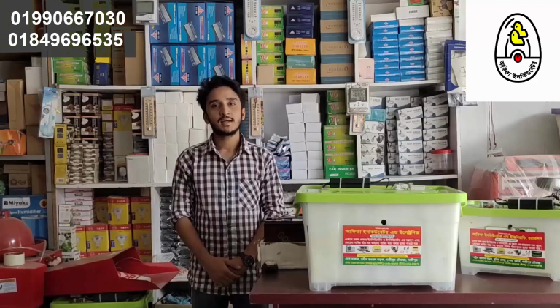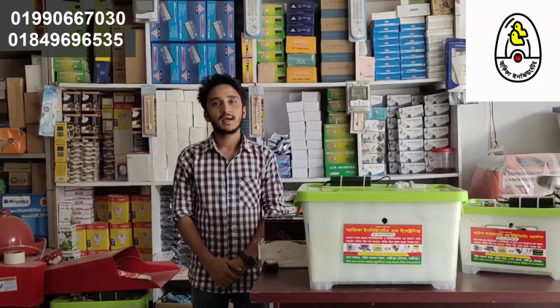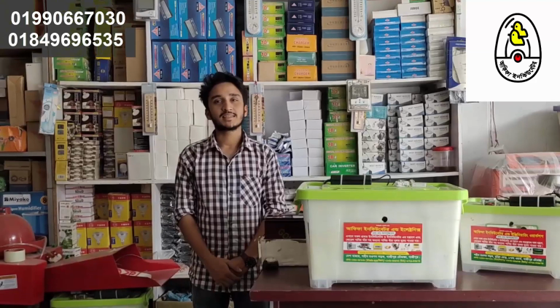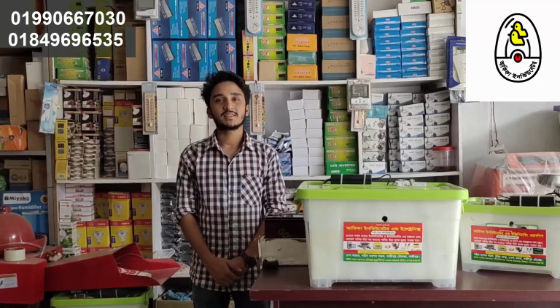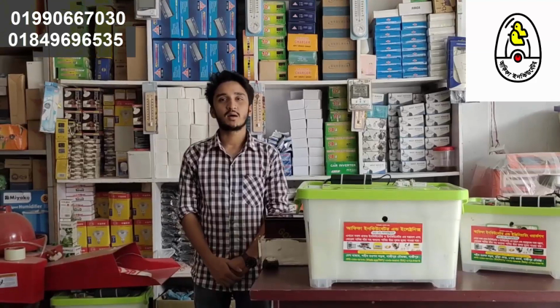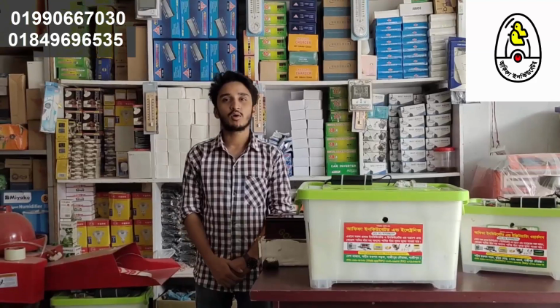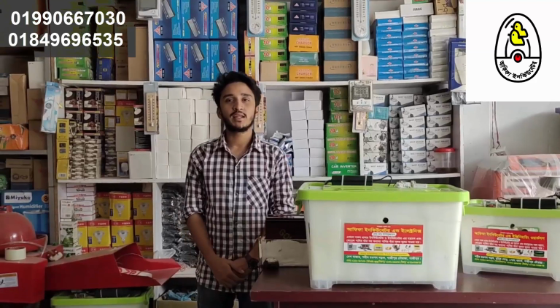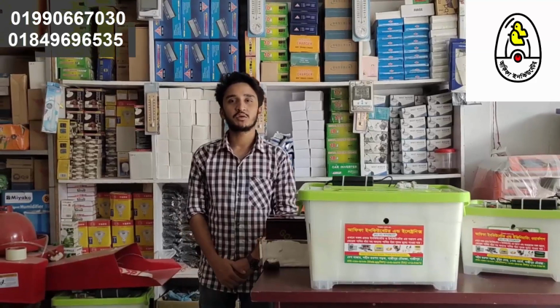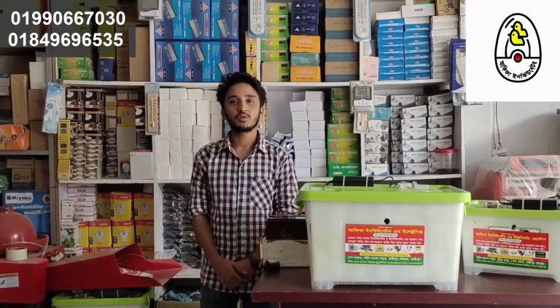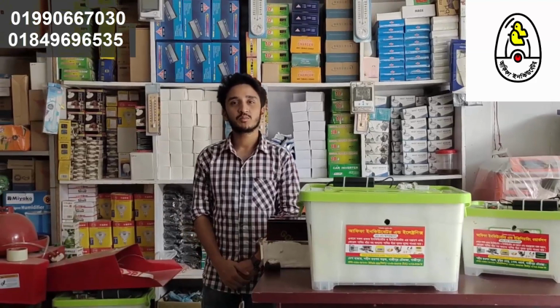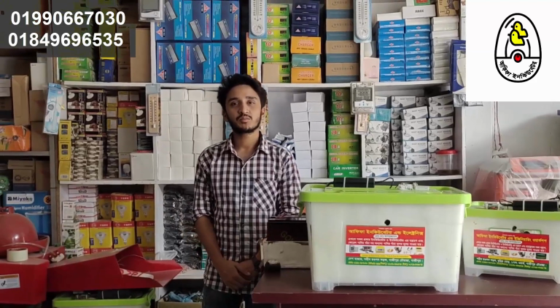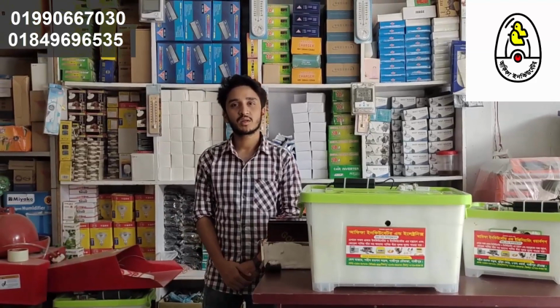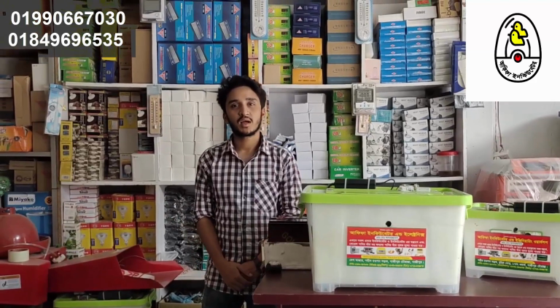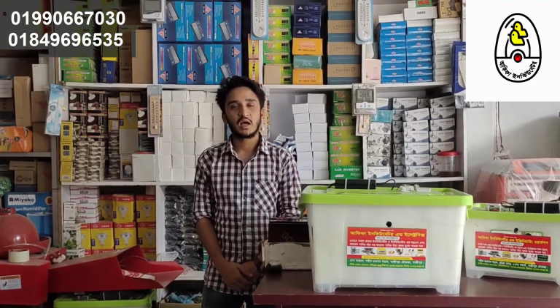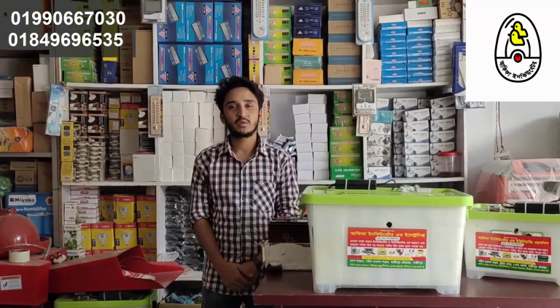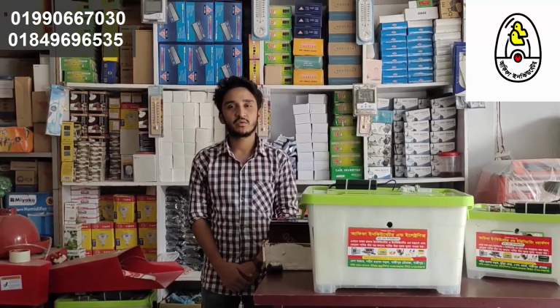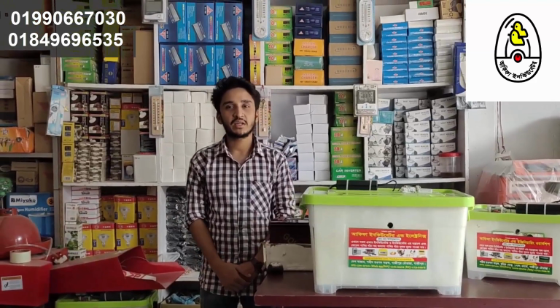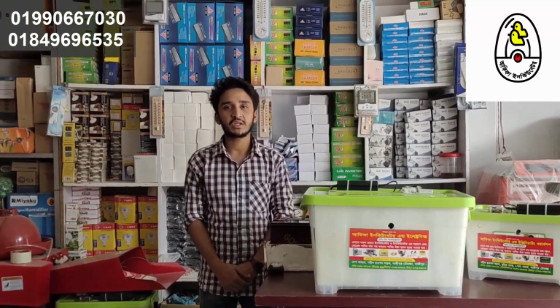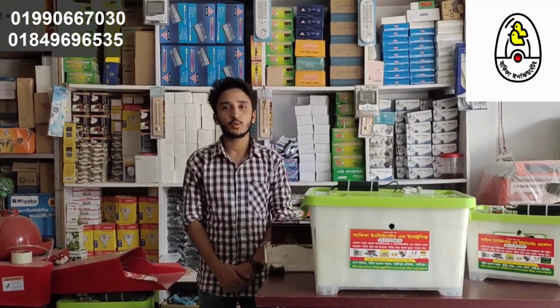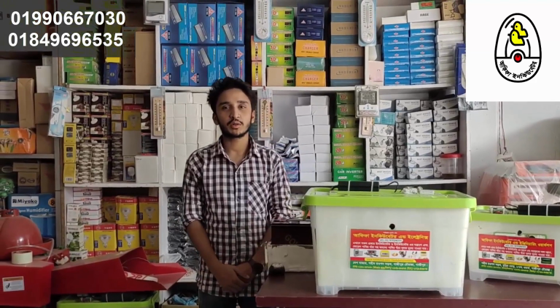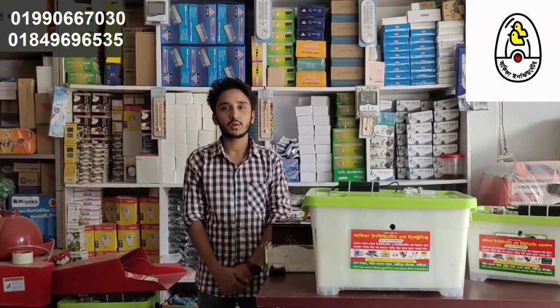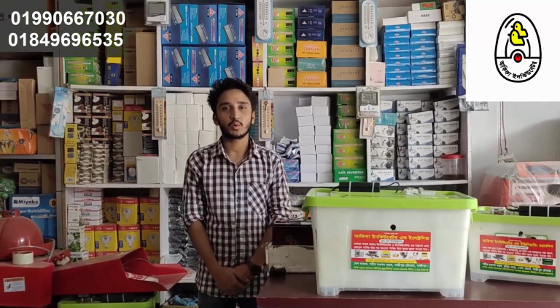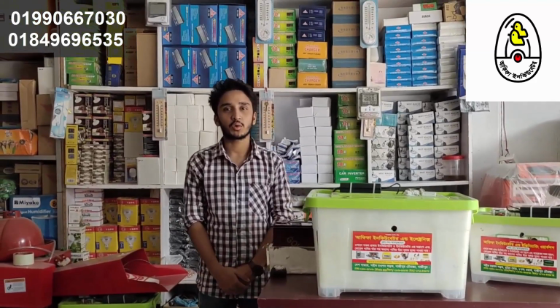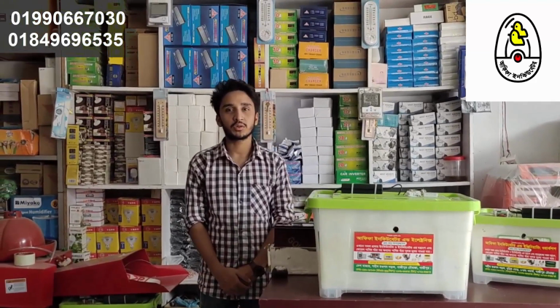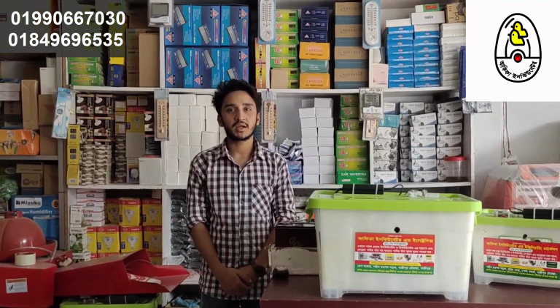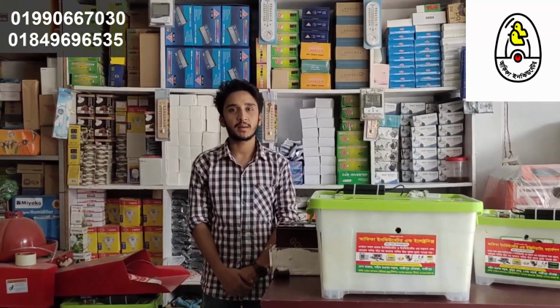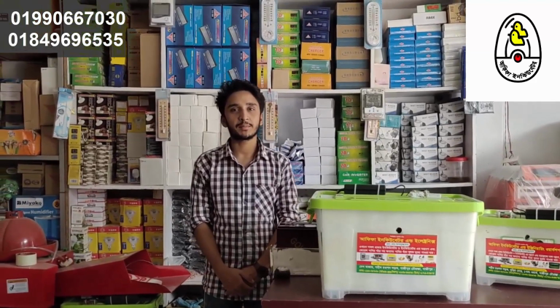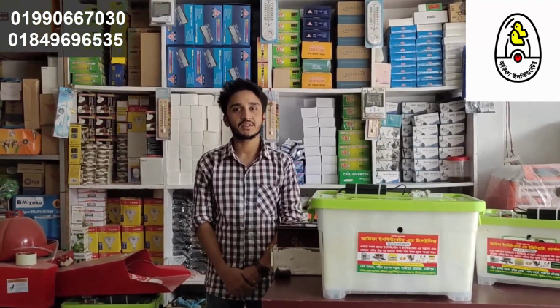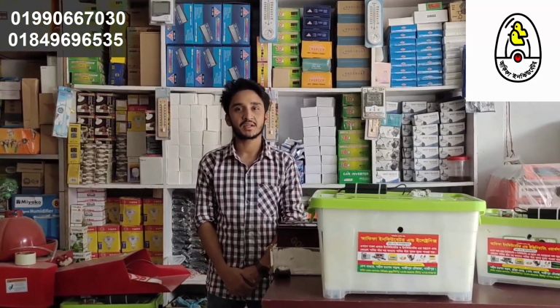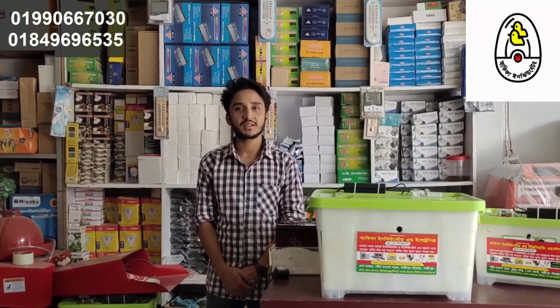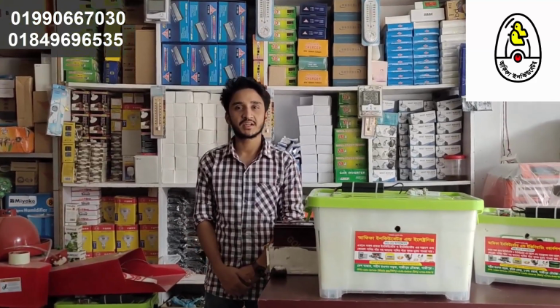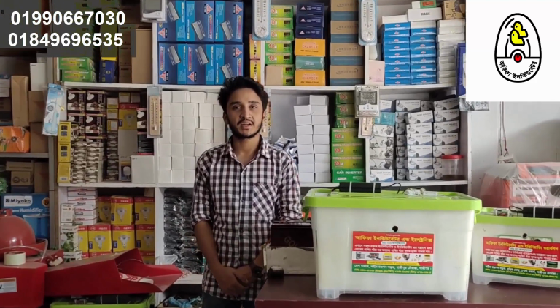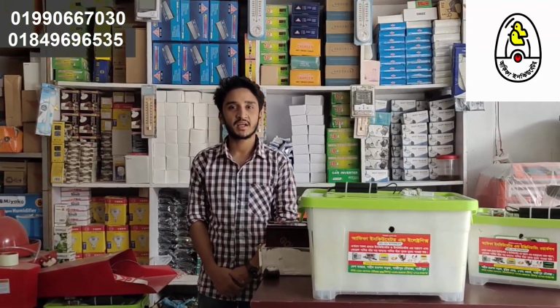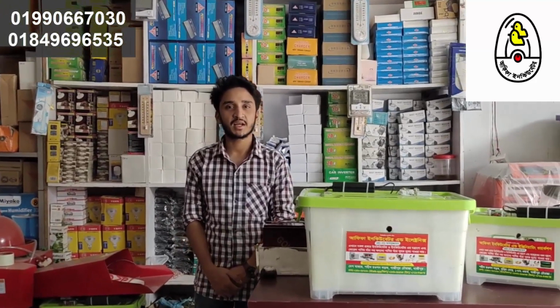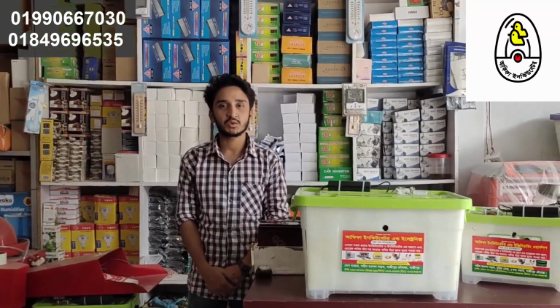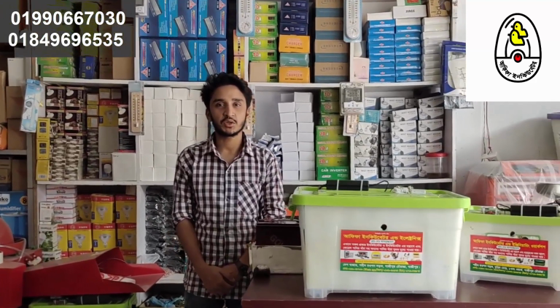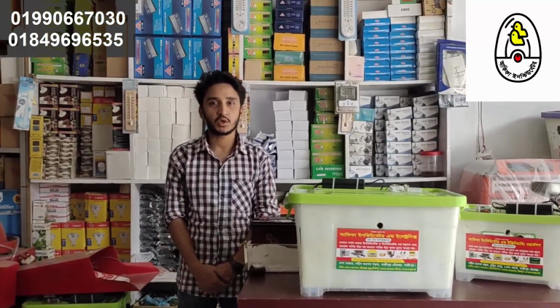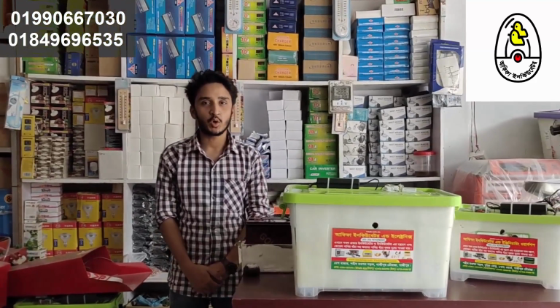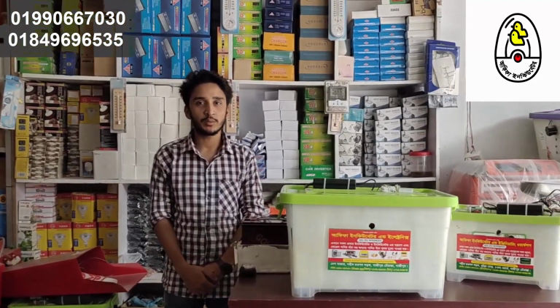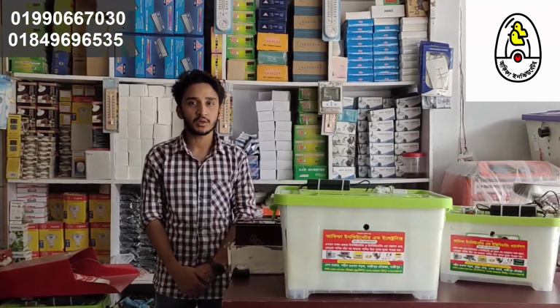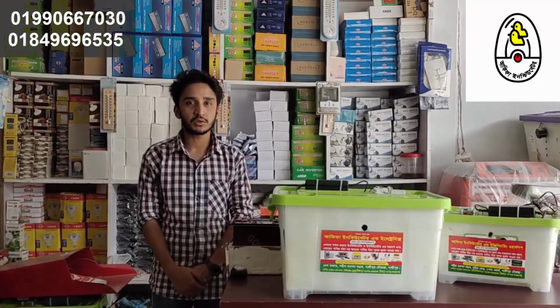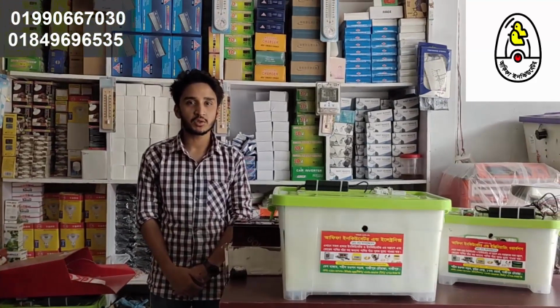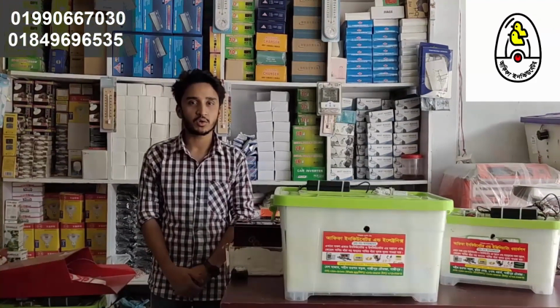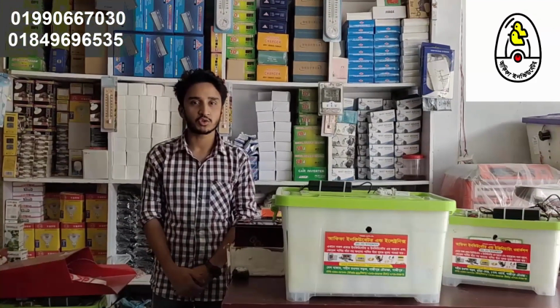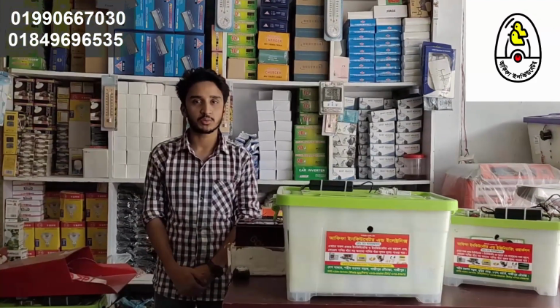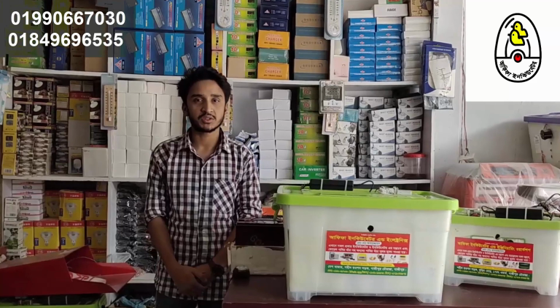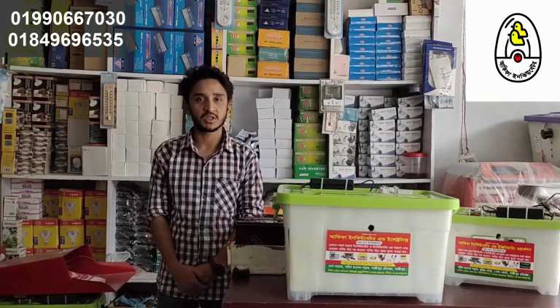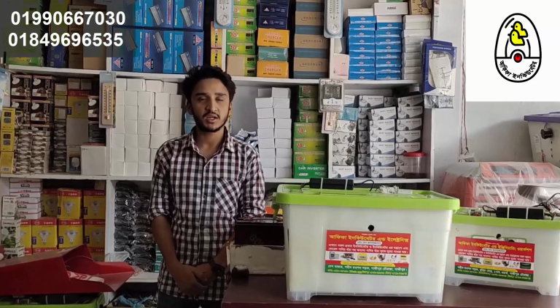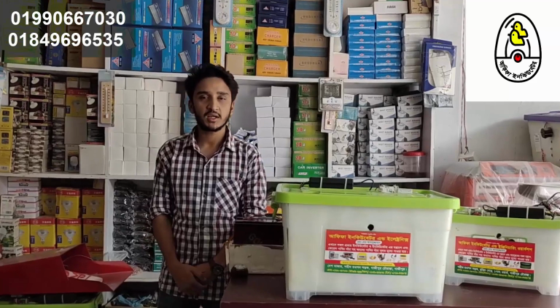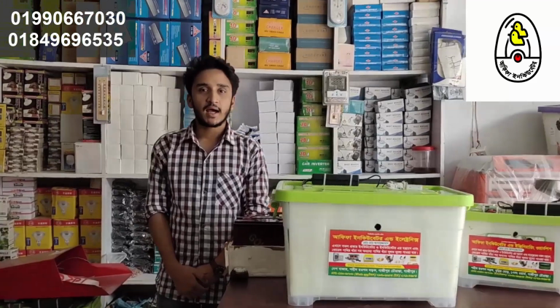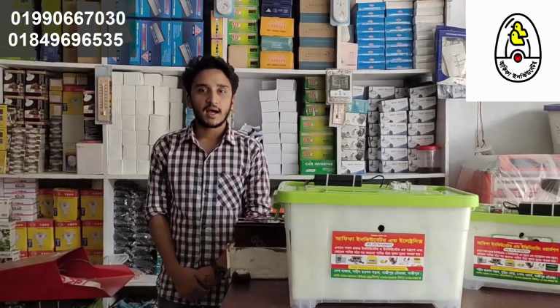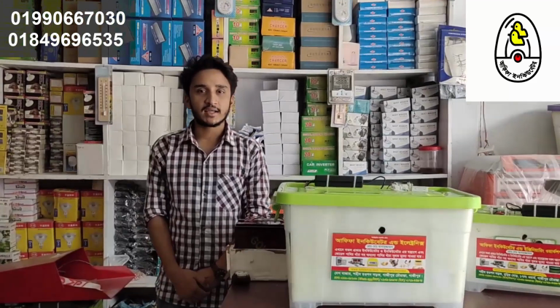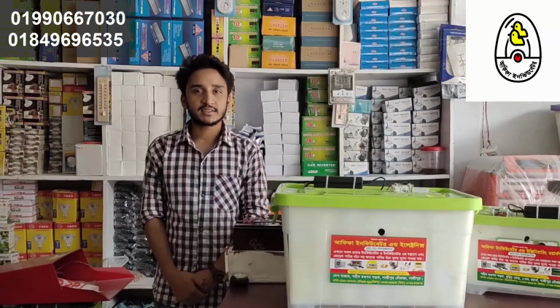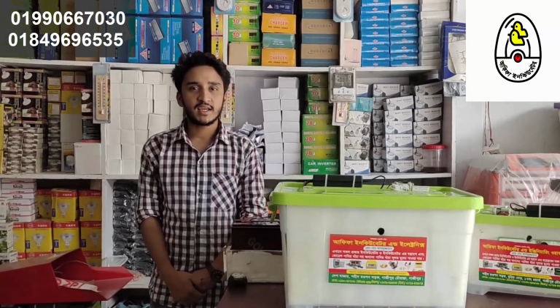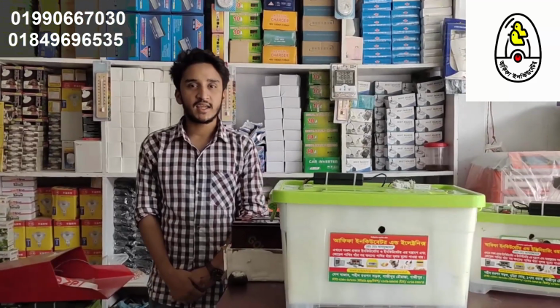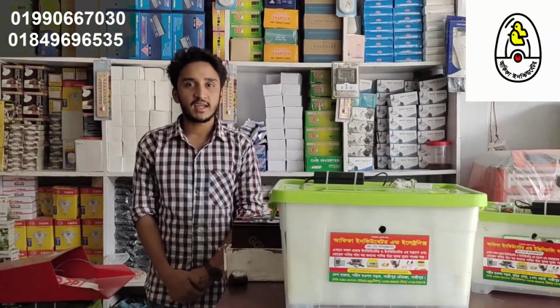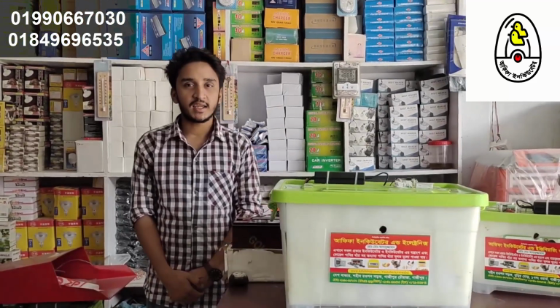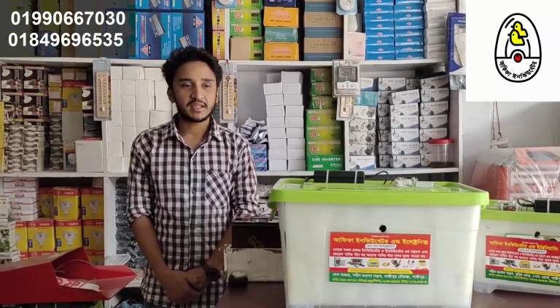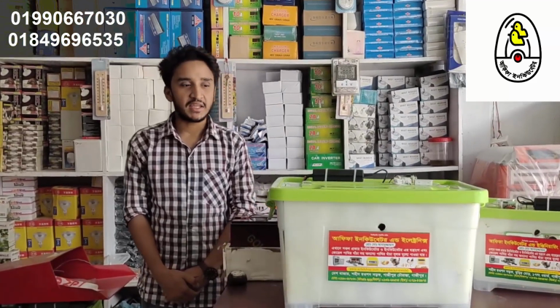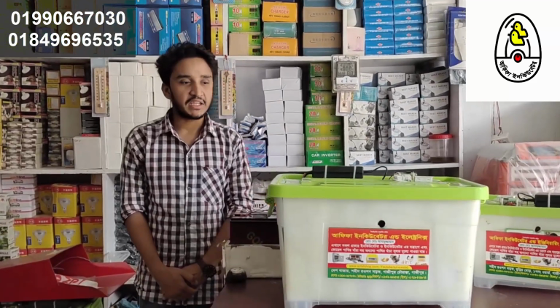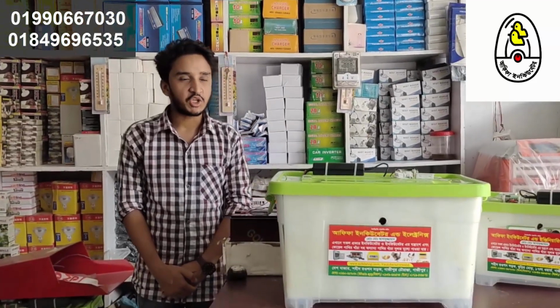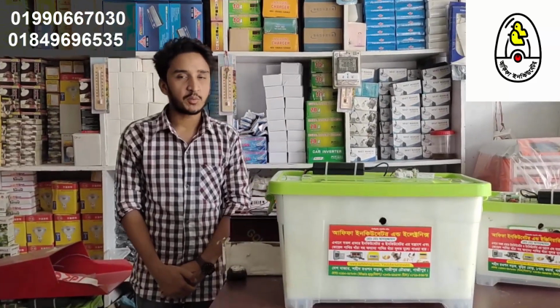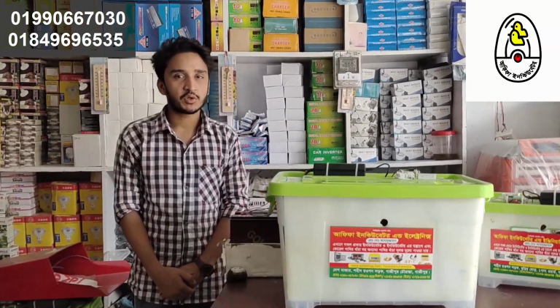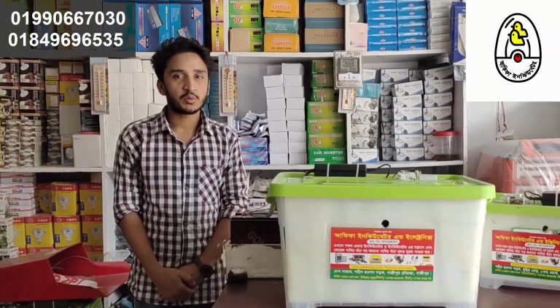Assalamualaikum. I am going to tell you about the knowledge of the incubator. This is an incubator.